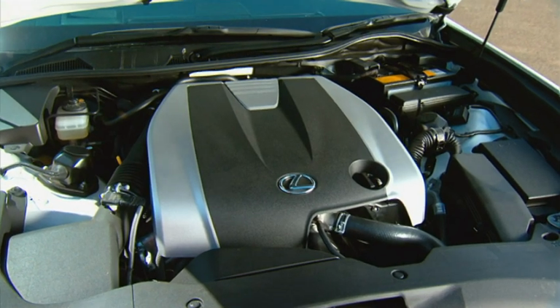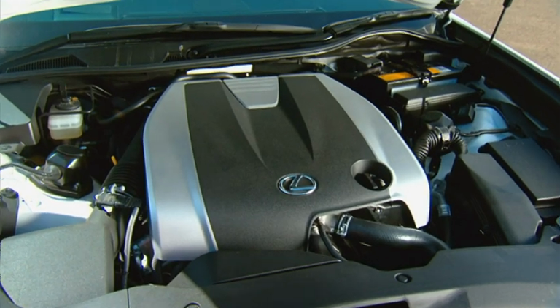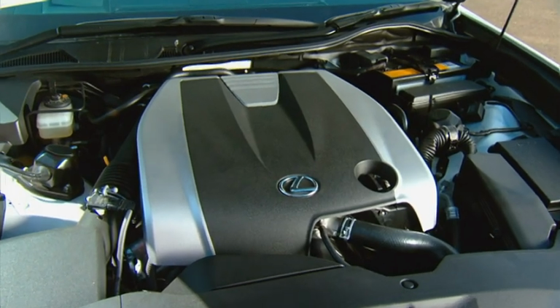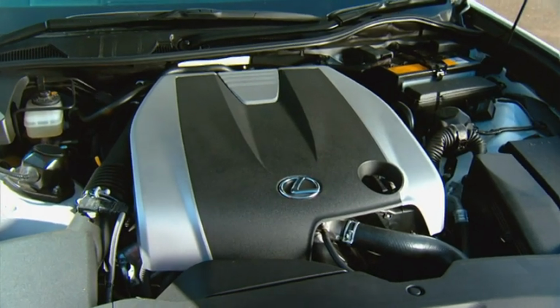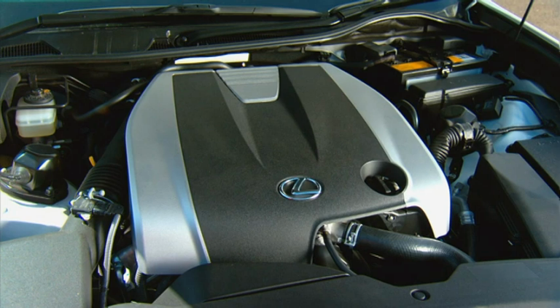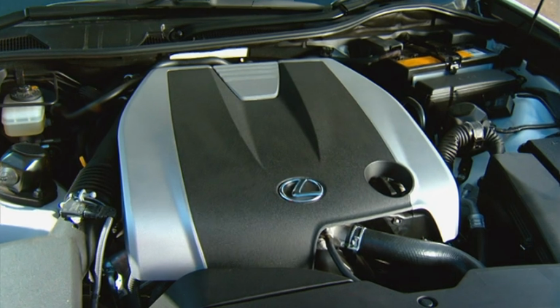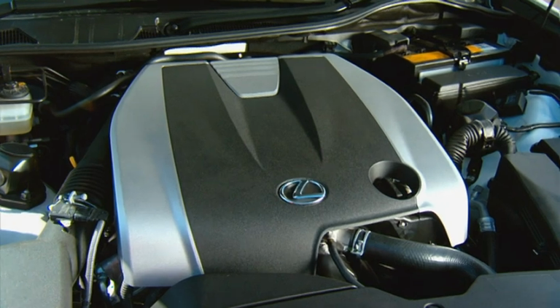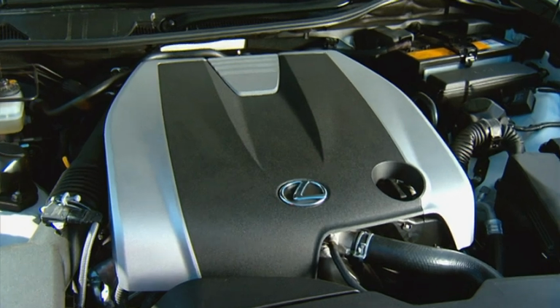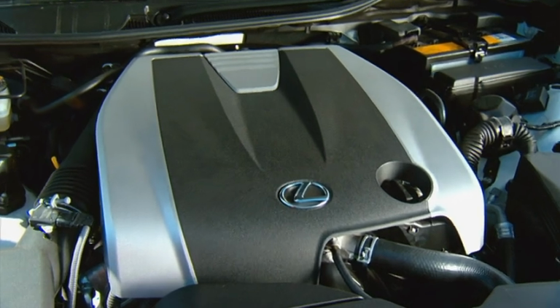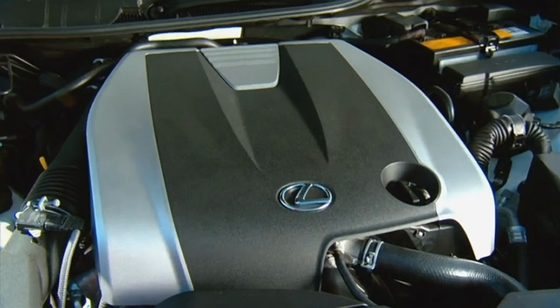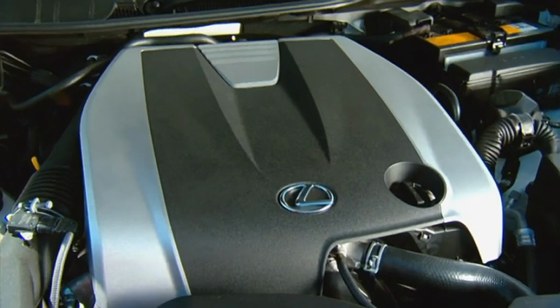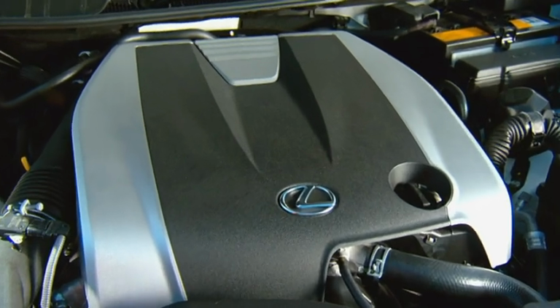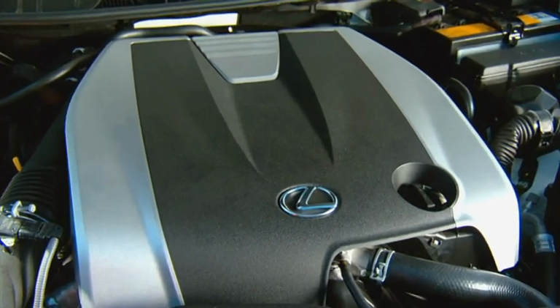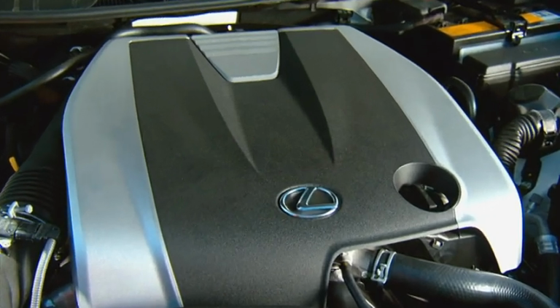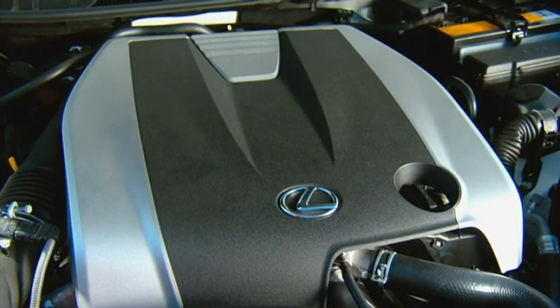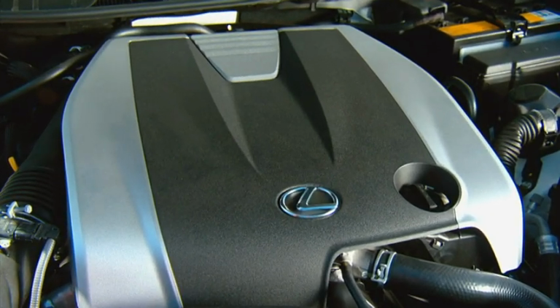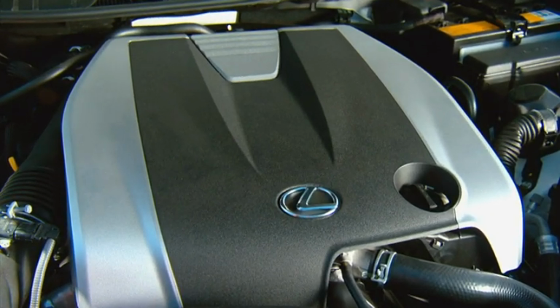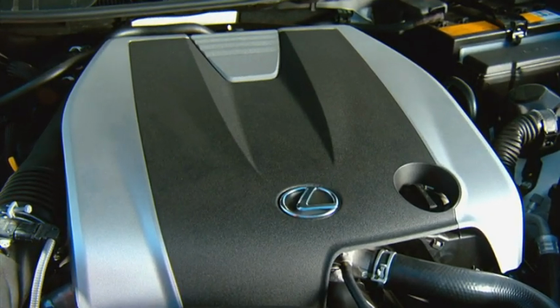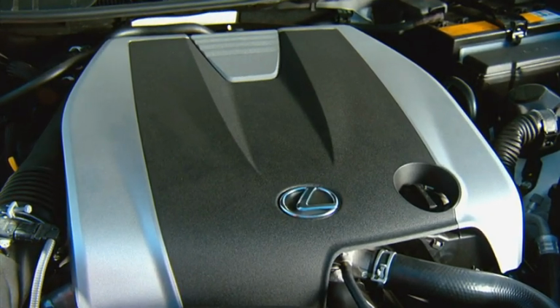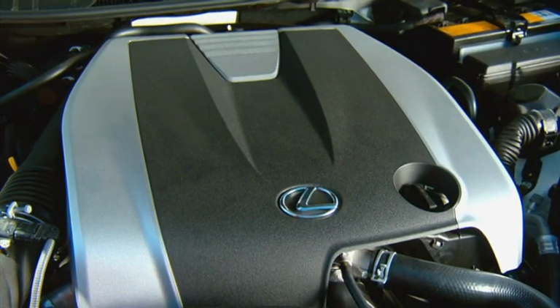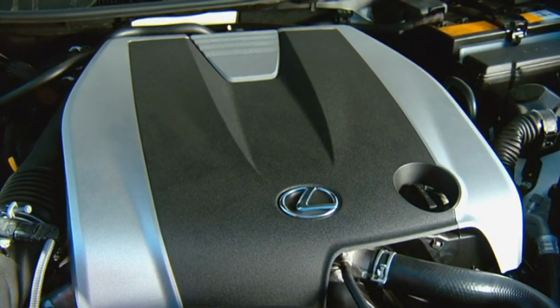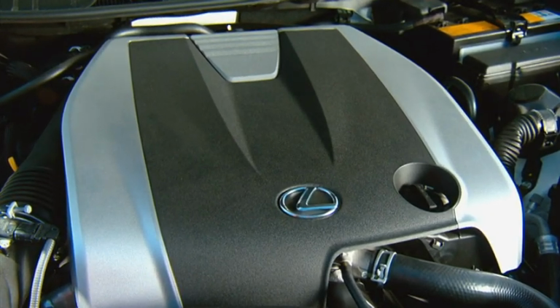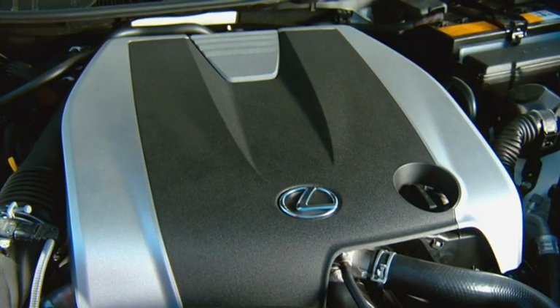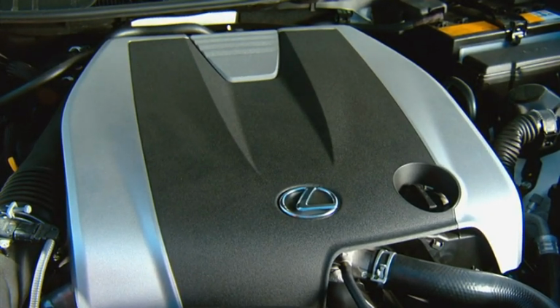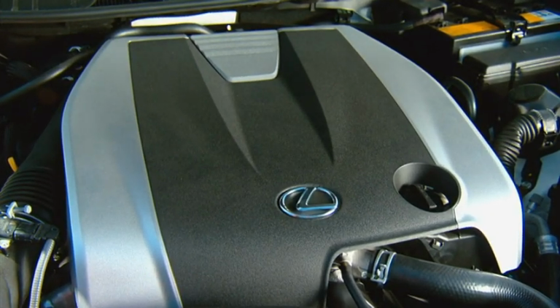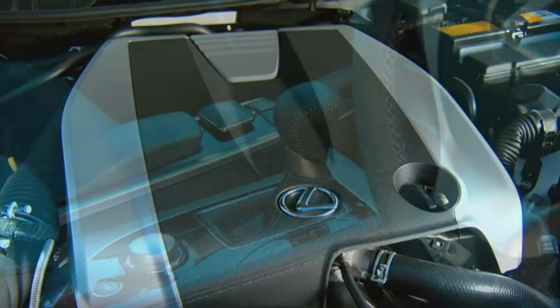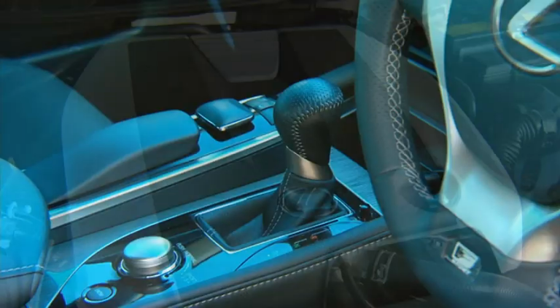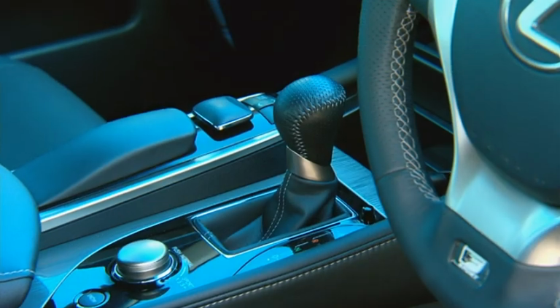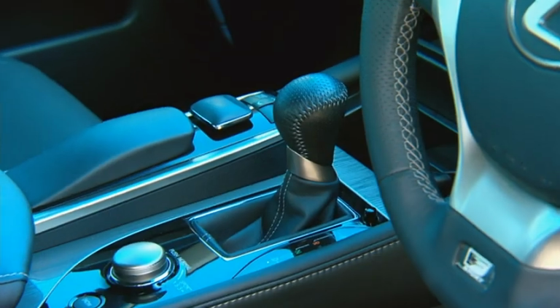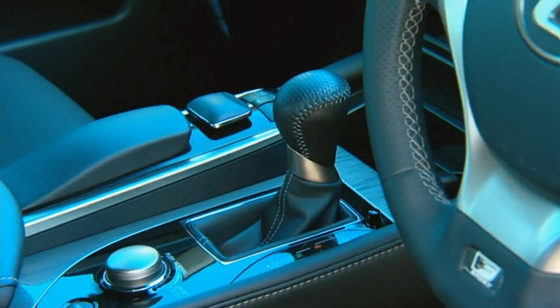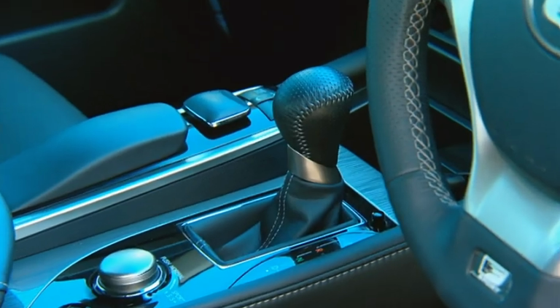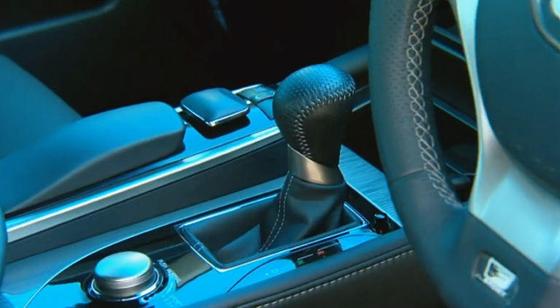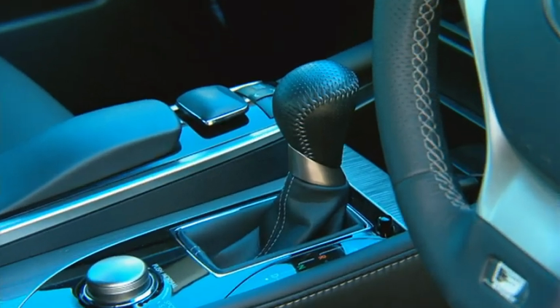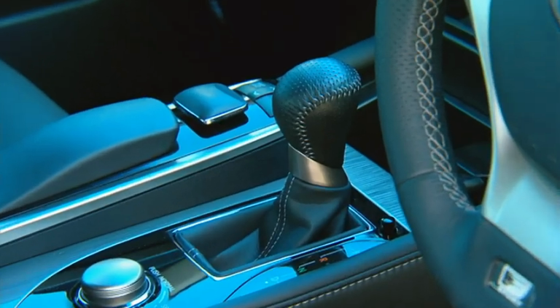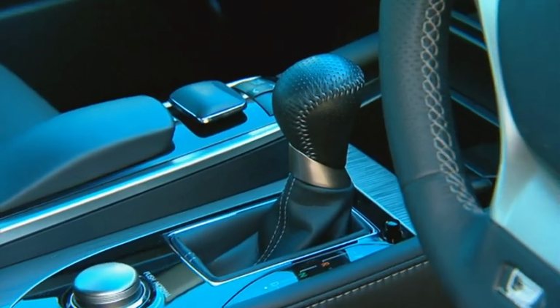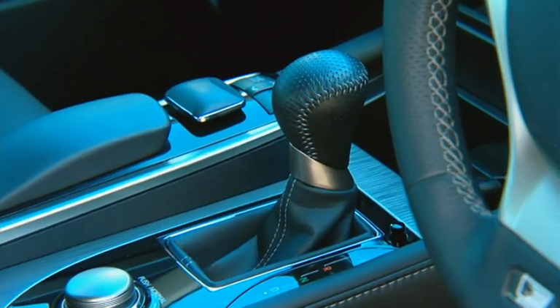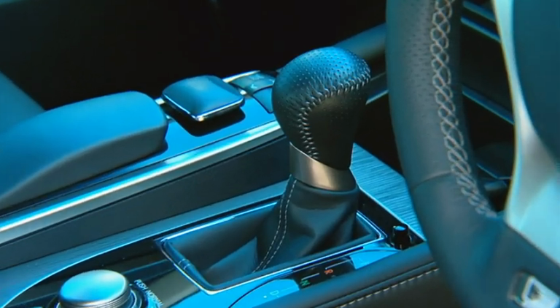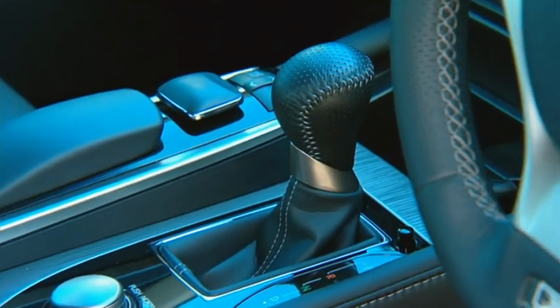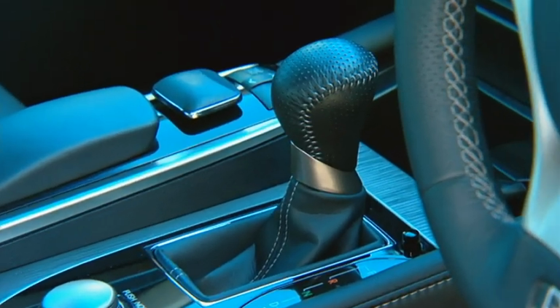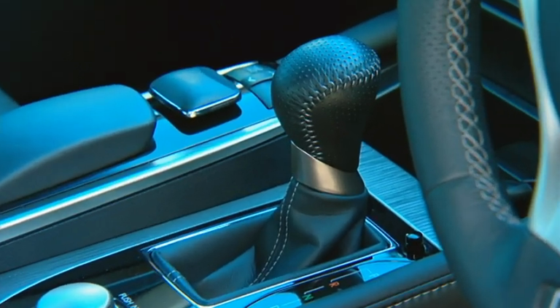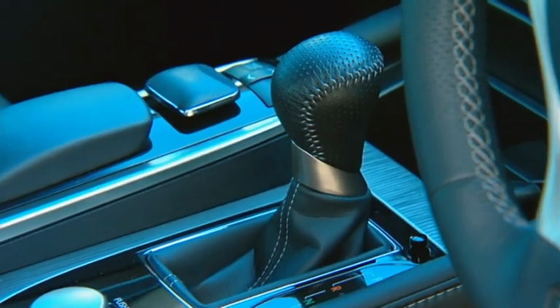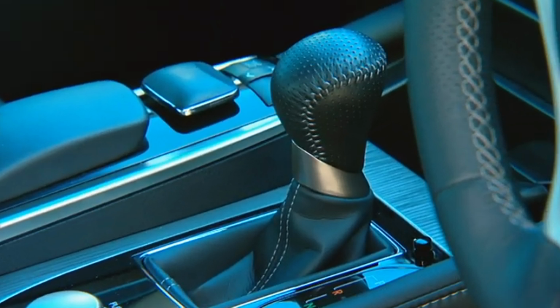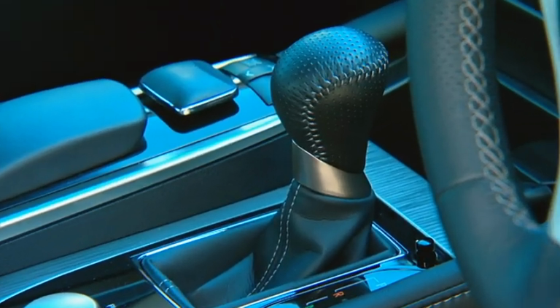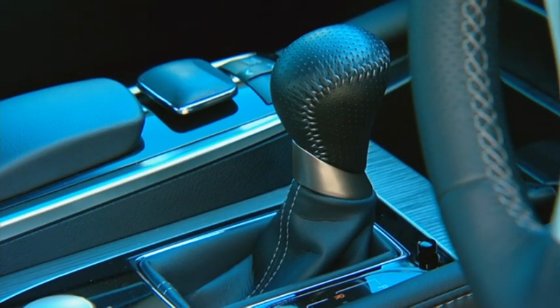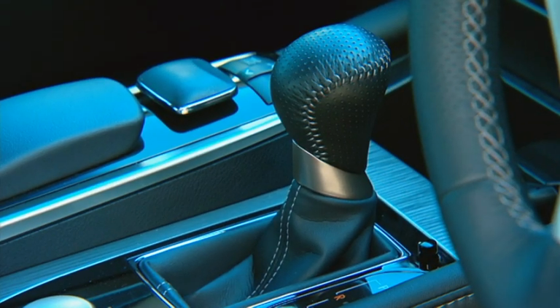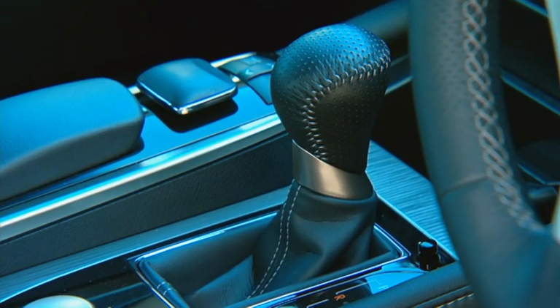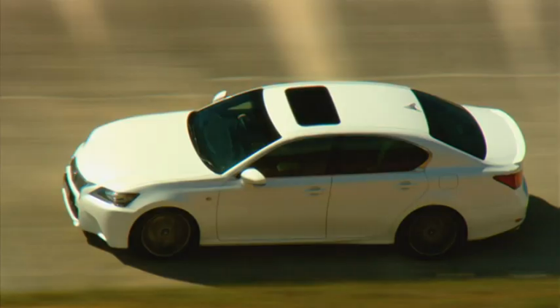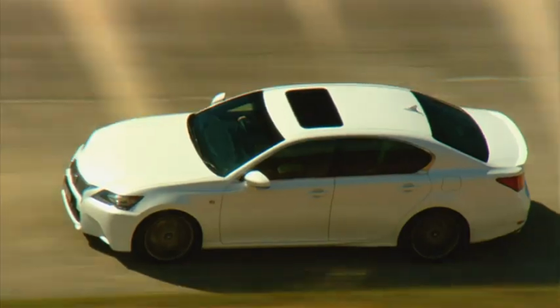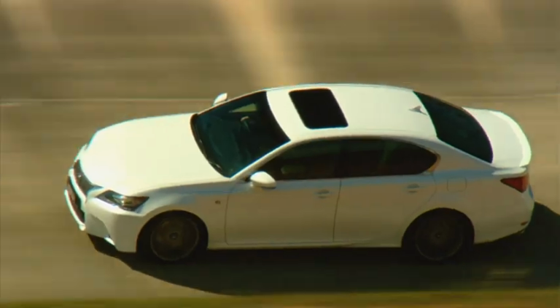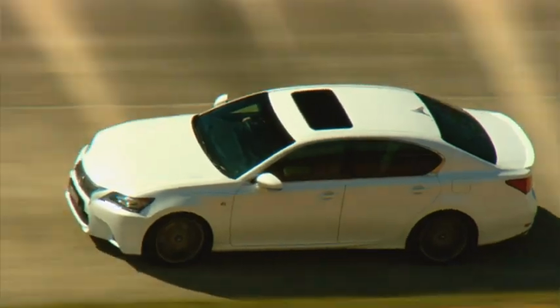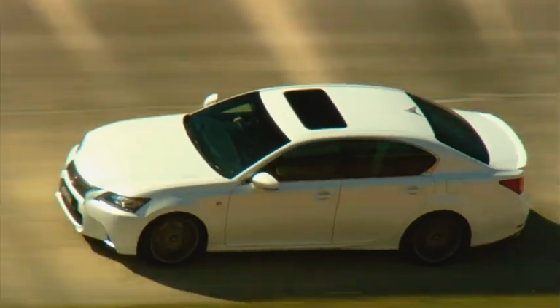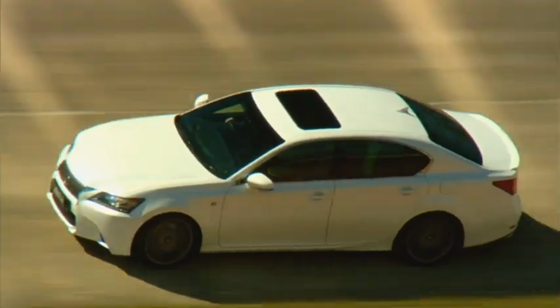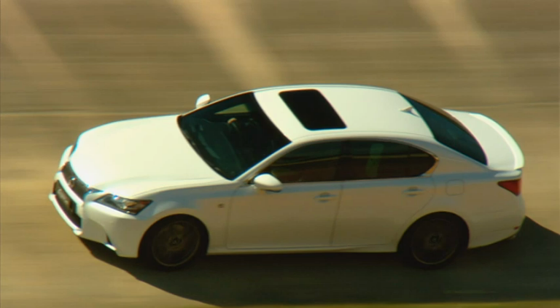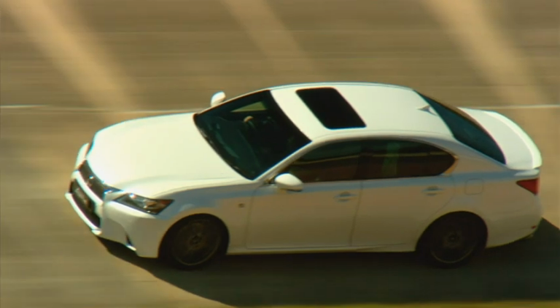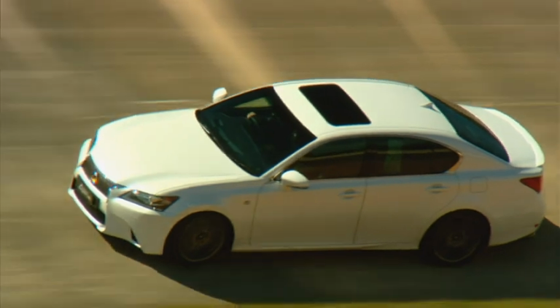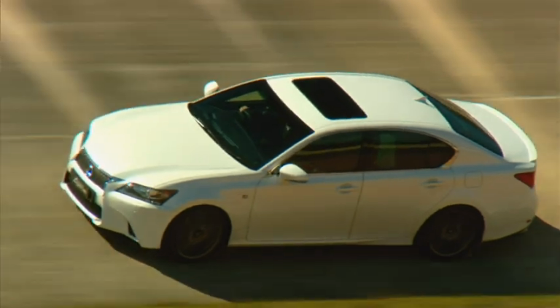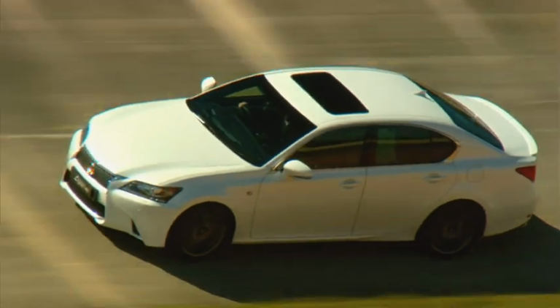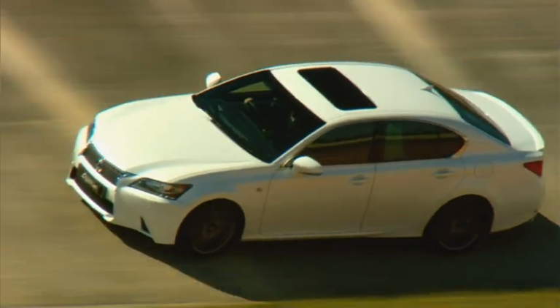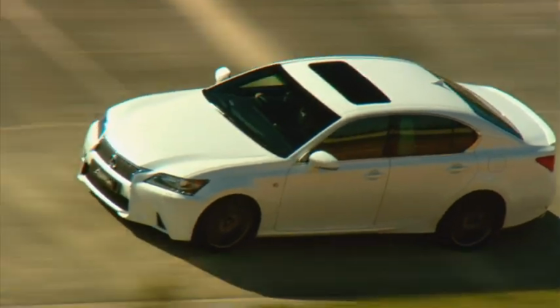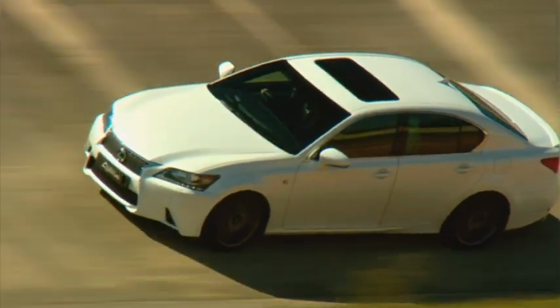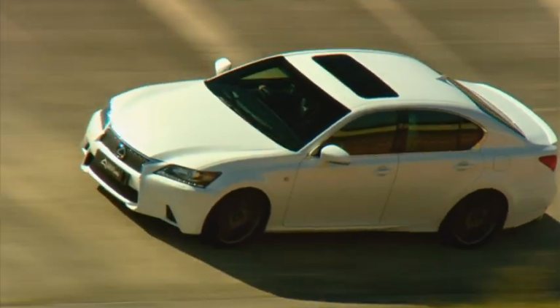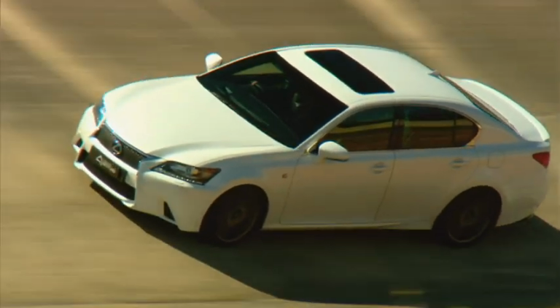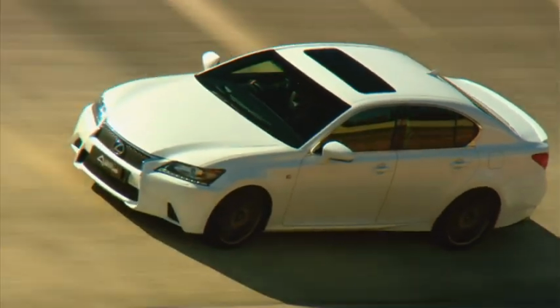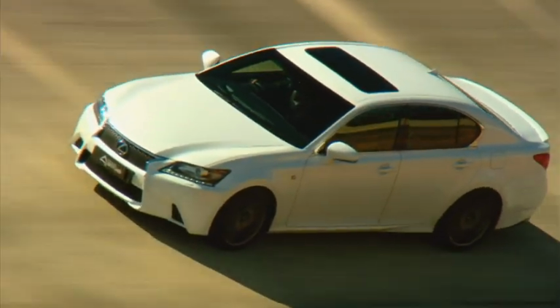The Lexus has a great drivetrain. The 3.5 litre V6 matched to the 6-speed auto is just a great, great drive.